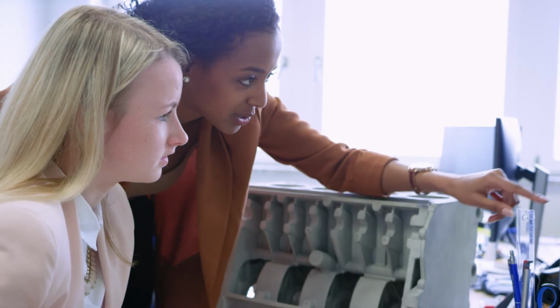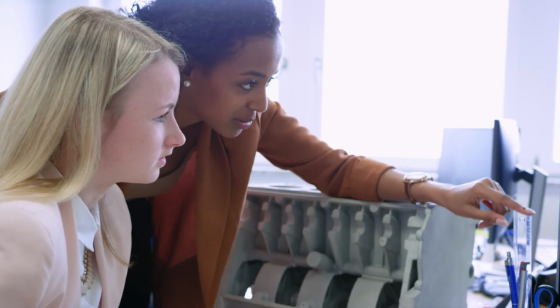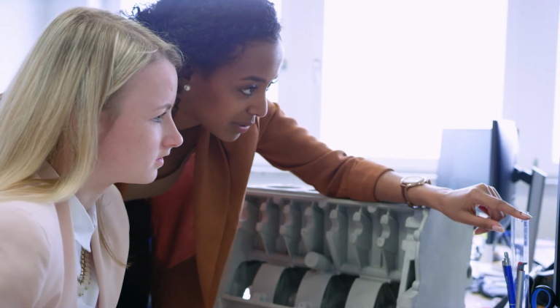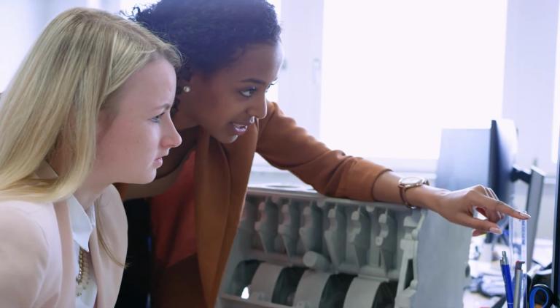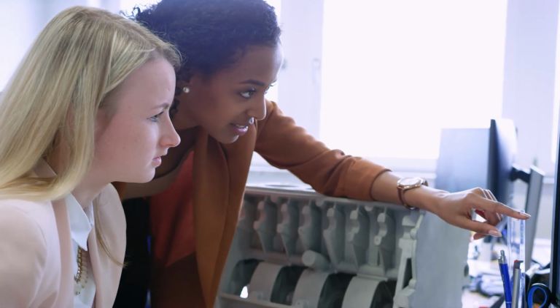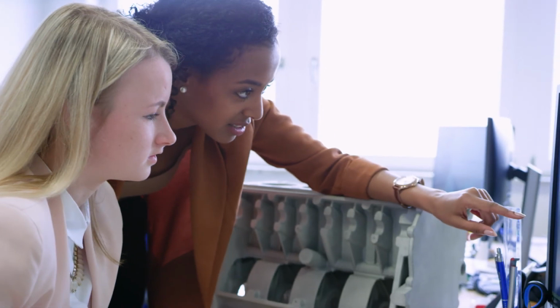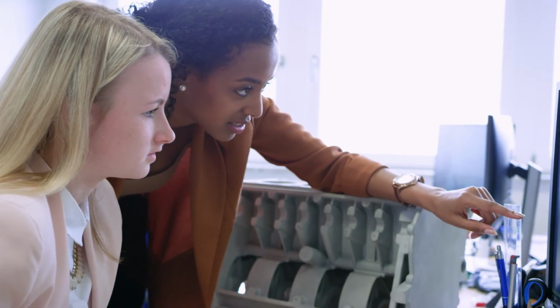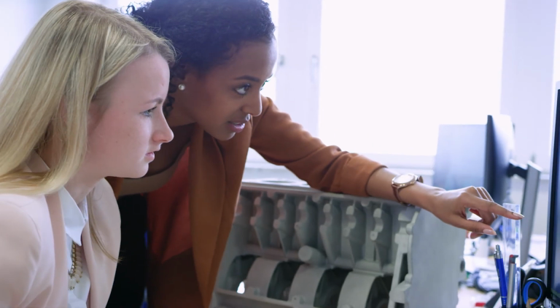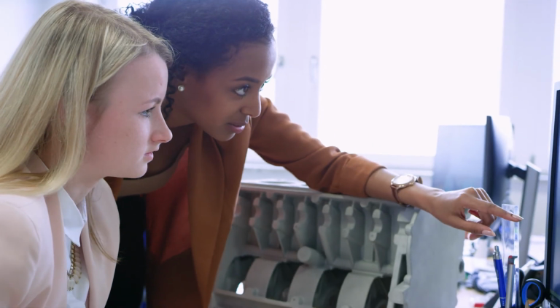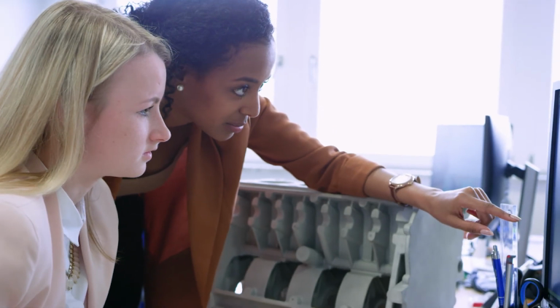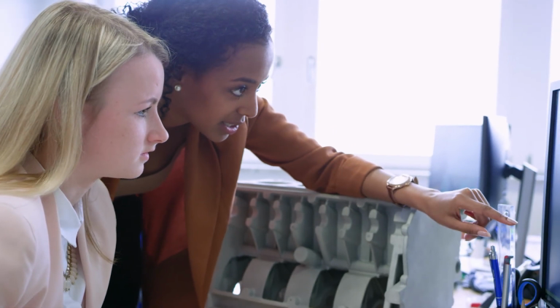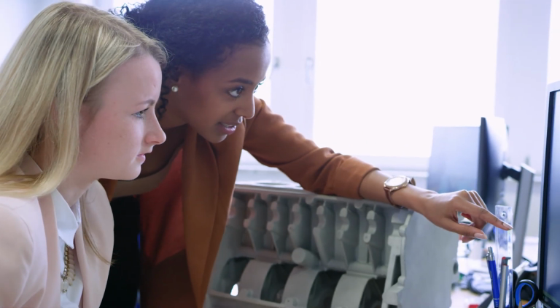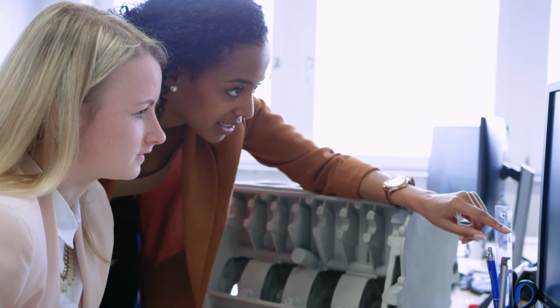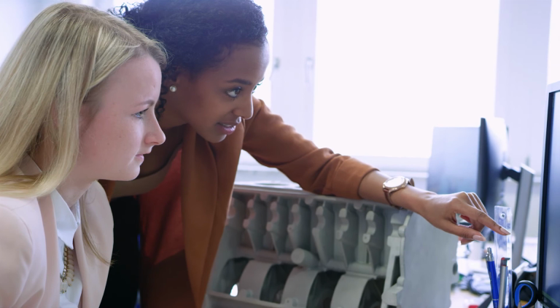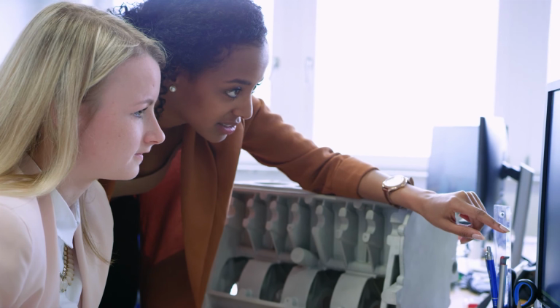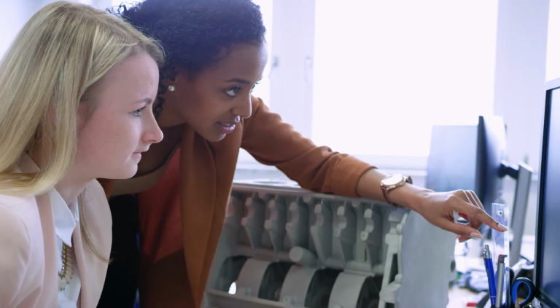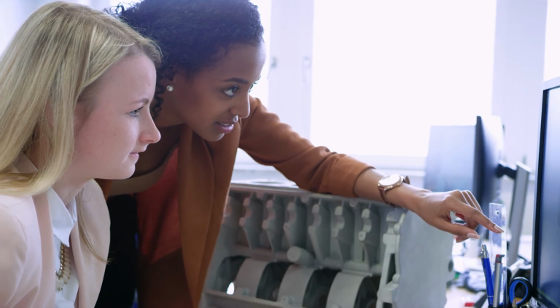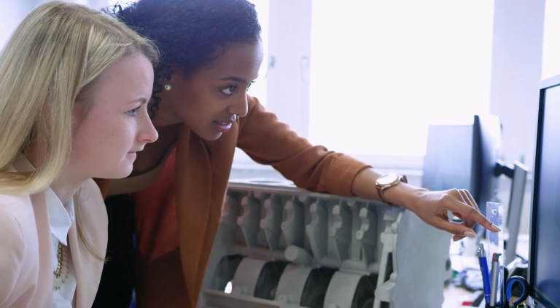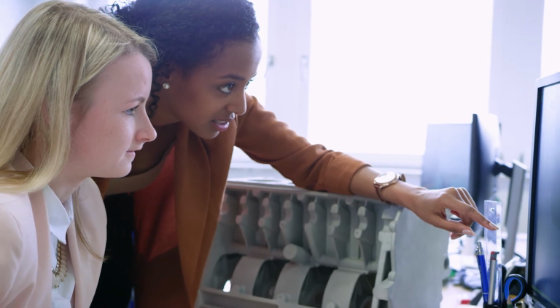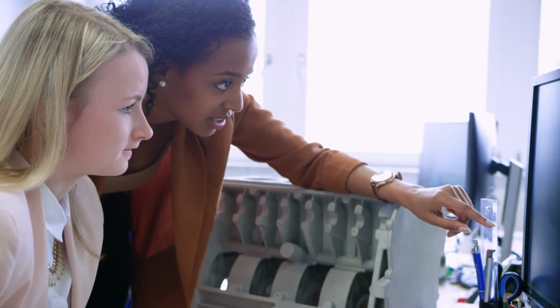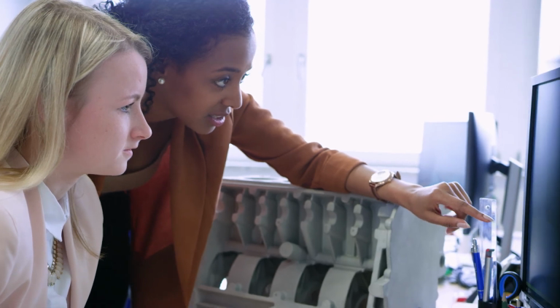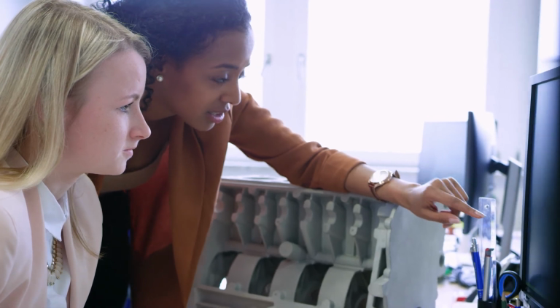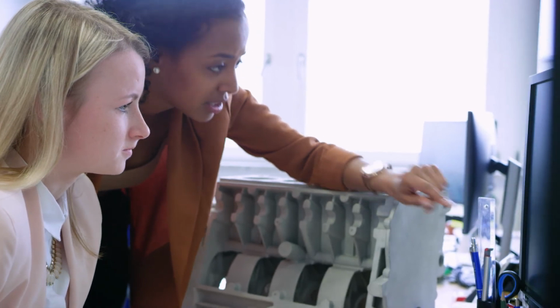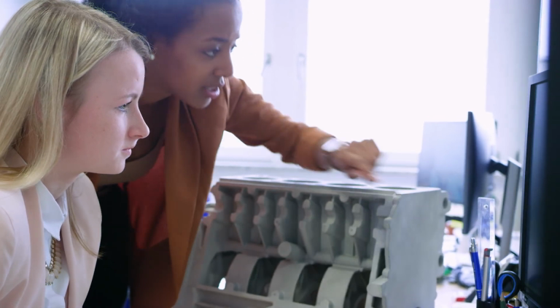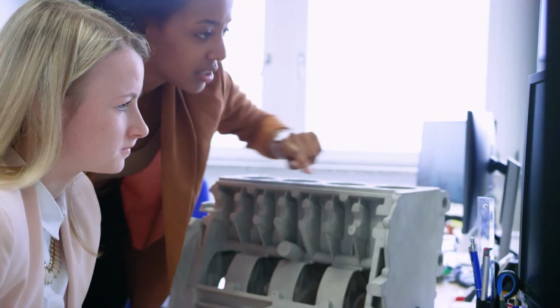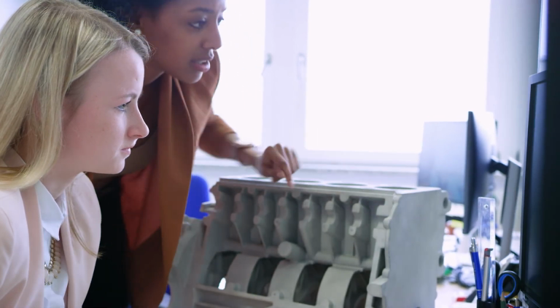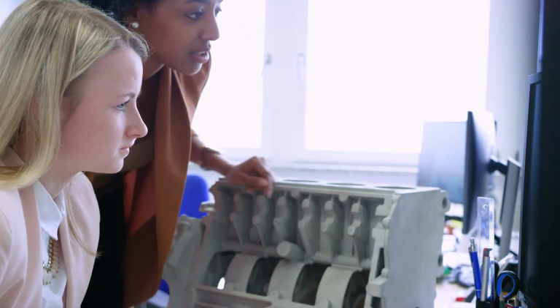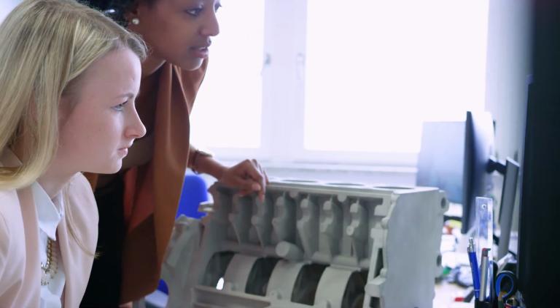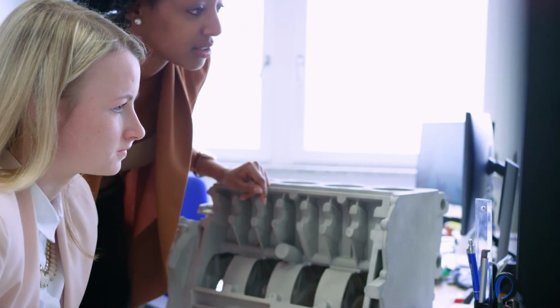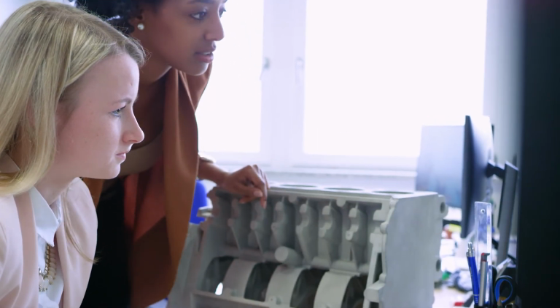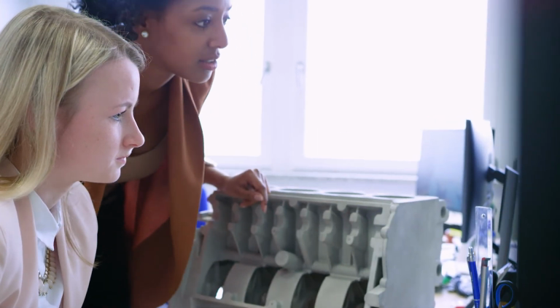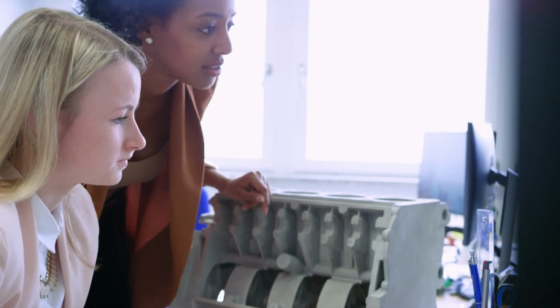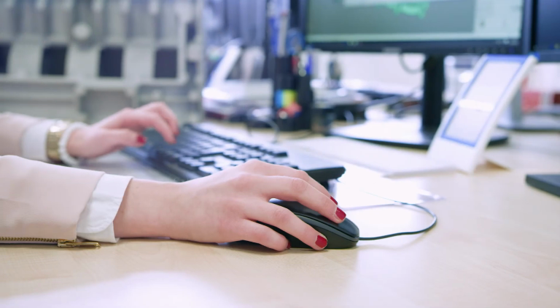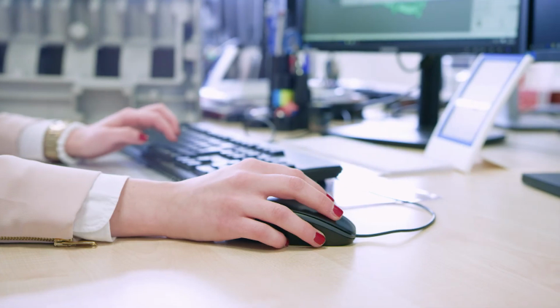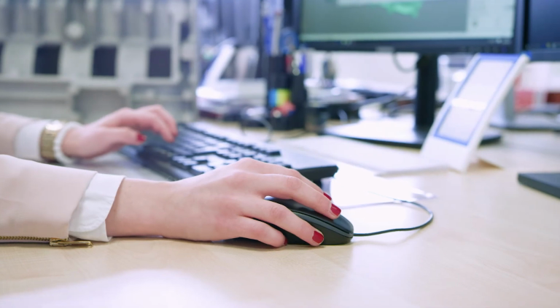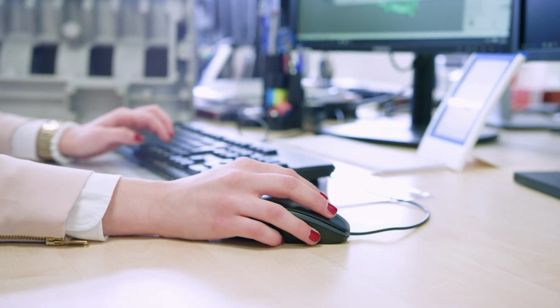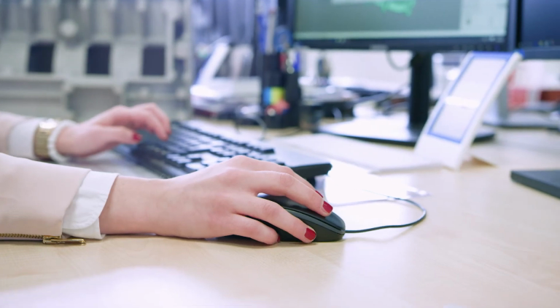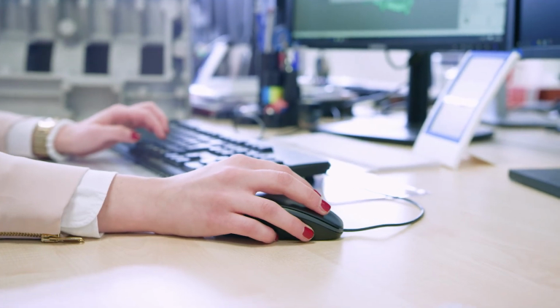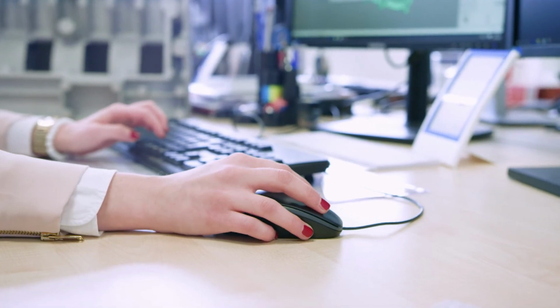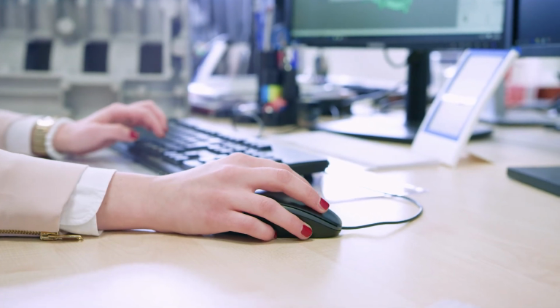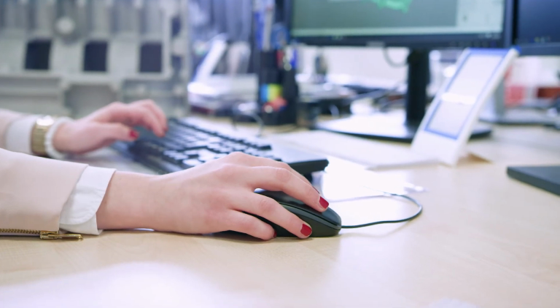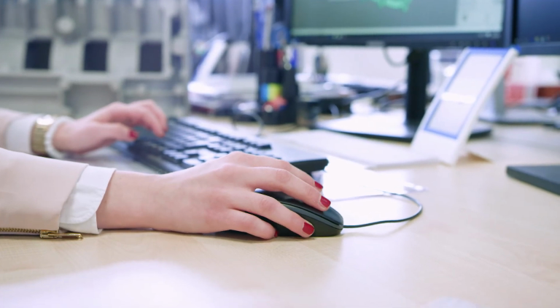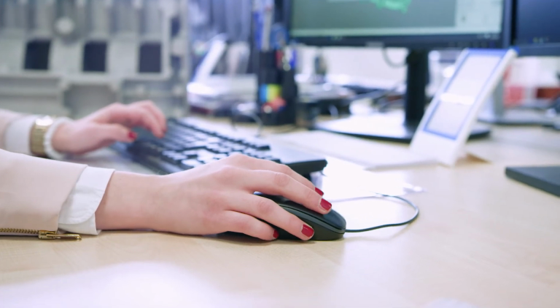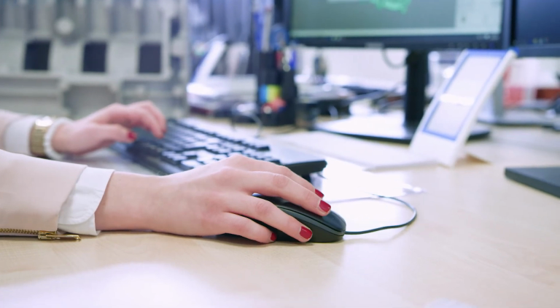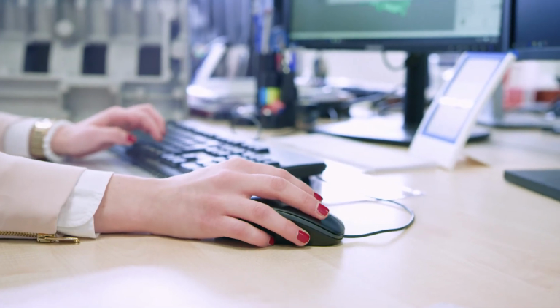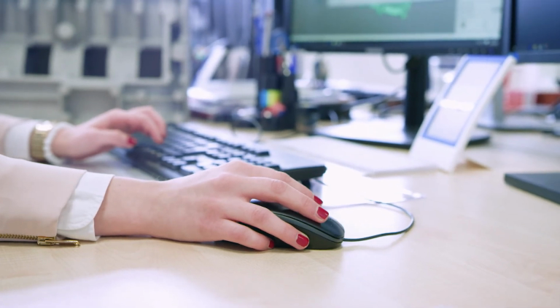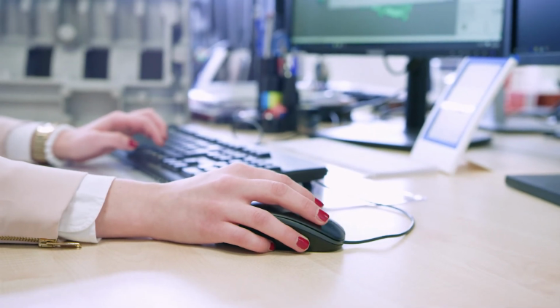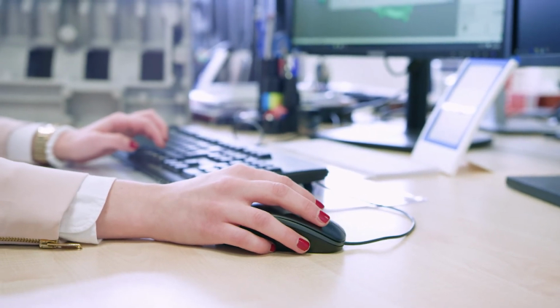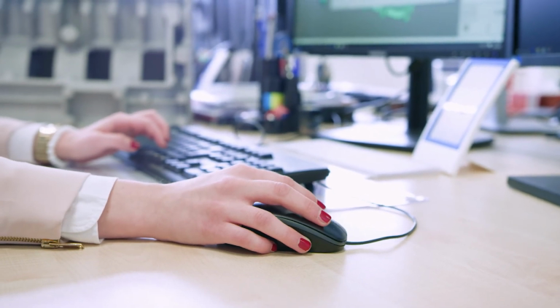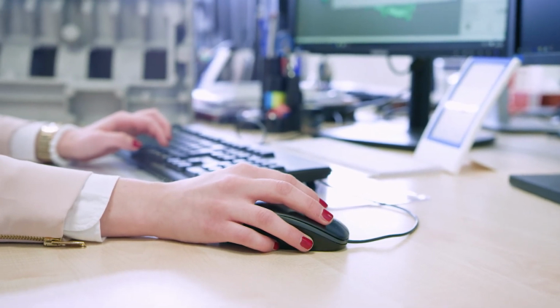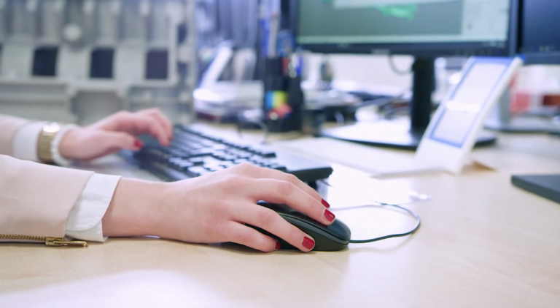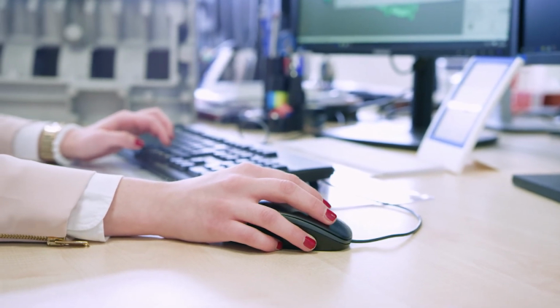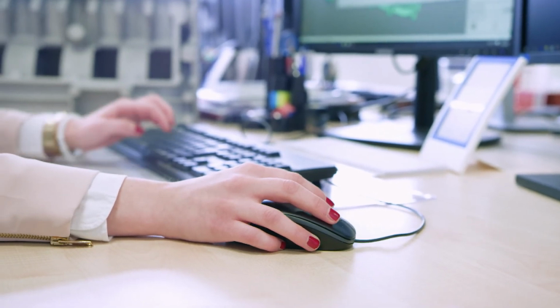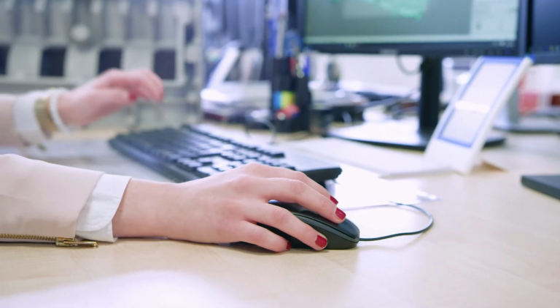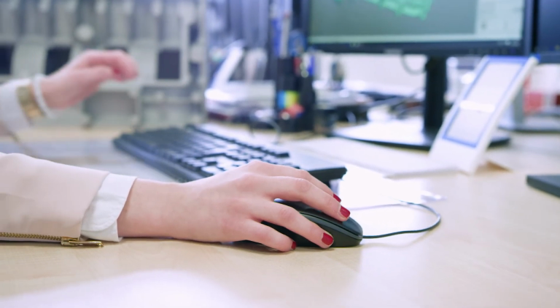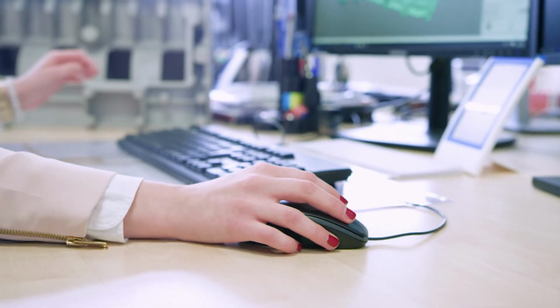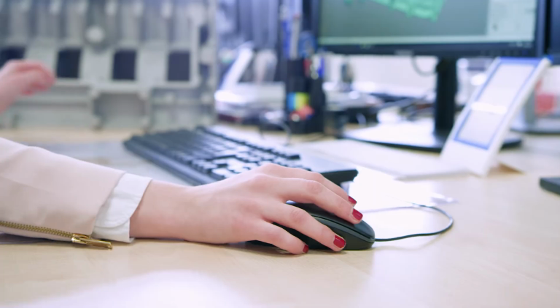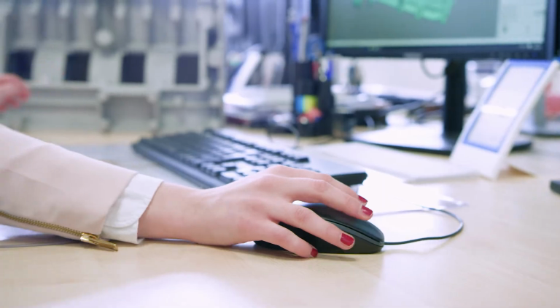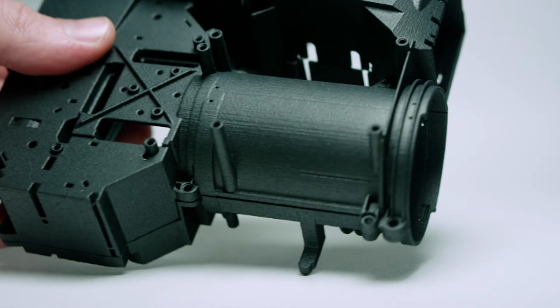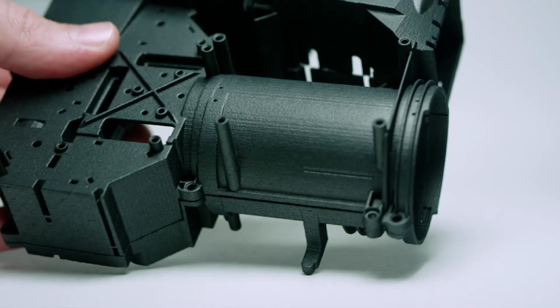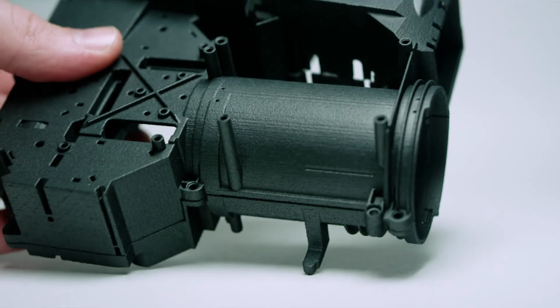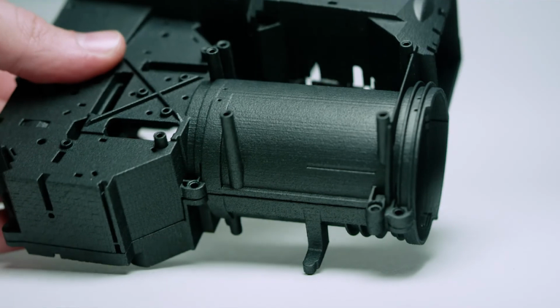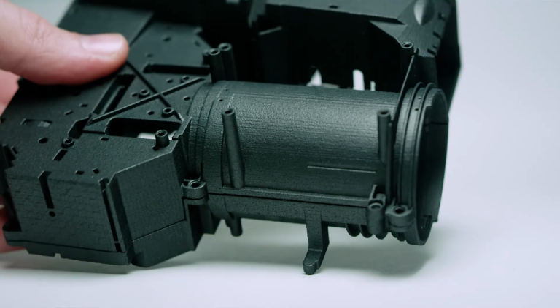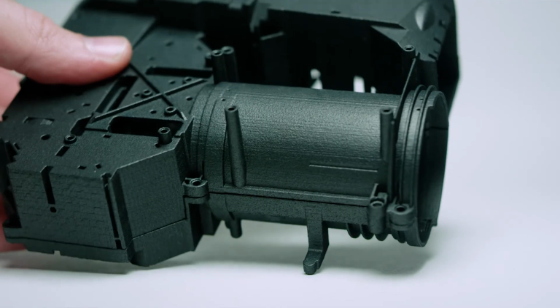We are constantly streamlining our printing processes, allowing the user to benefit from faster prototyping and turnaround times.